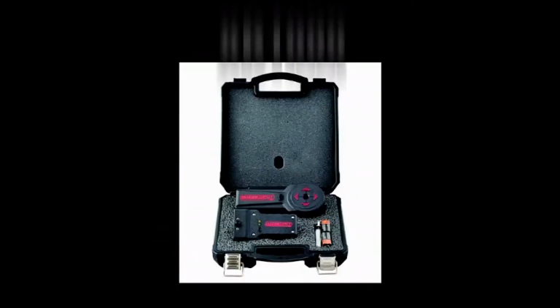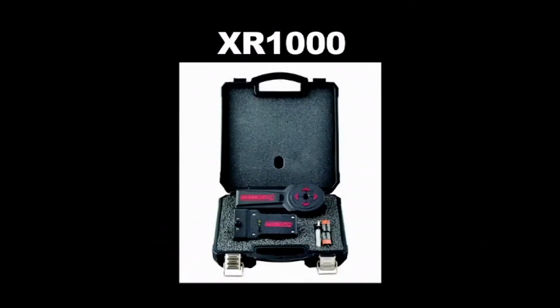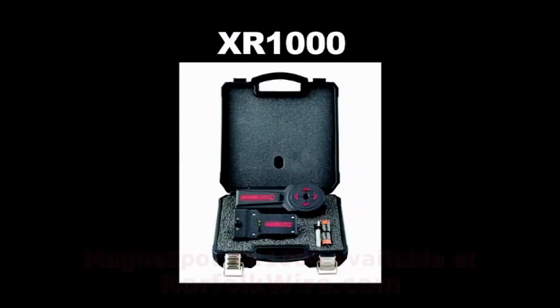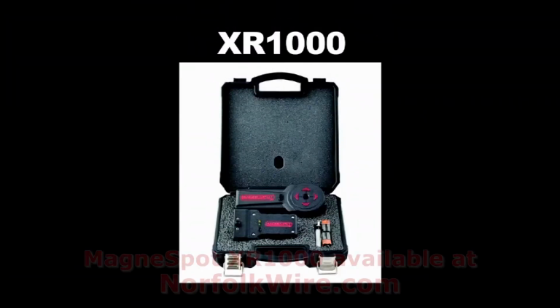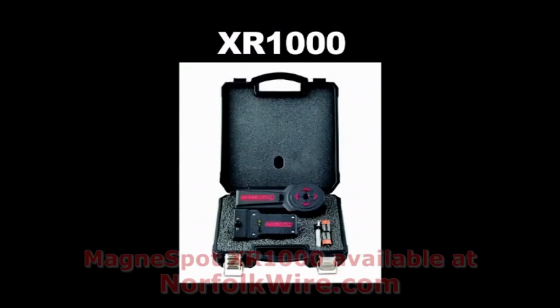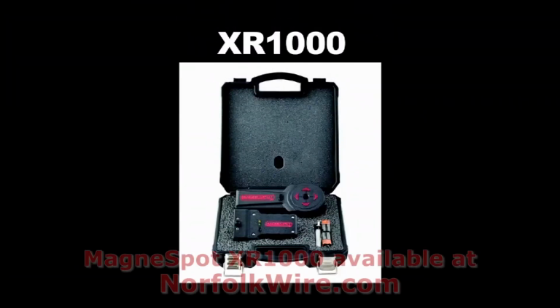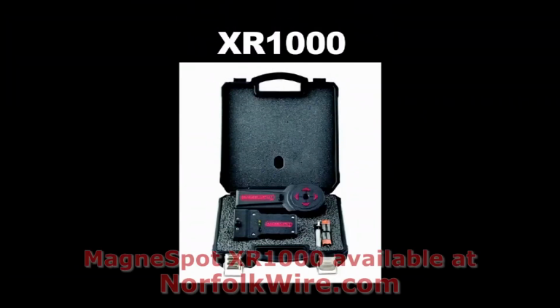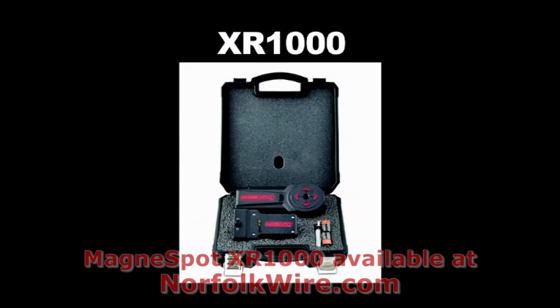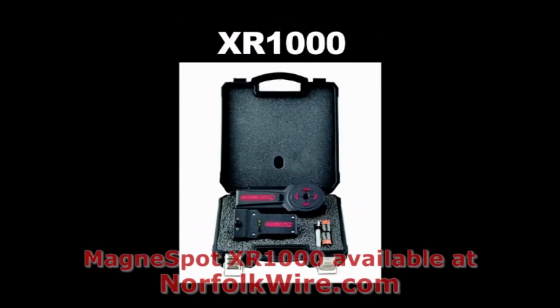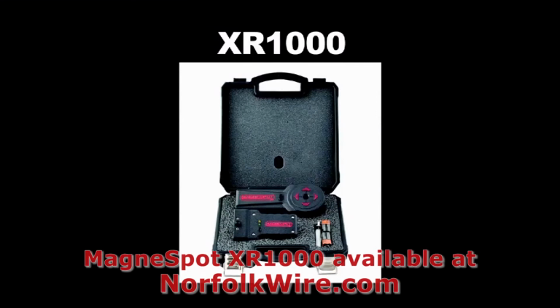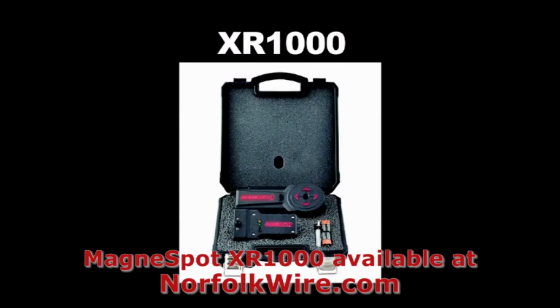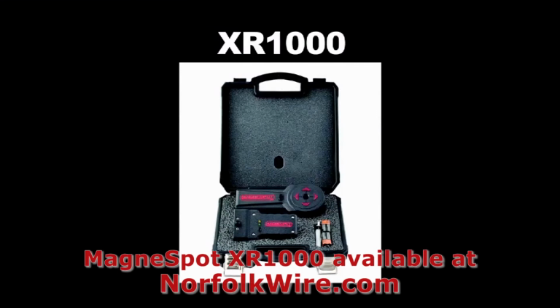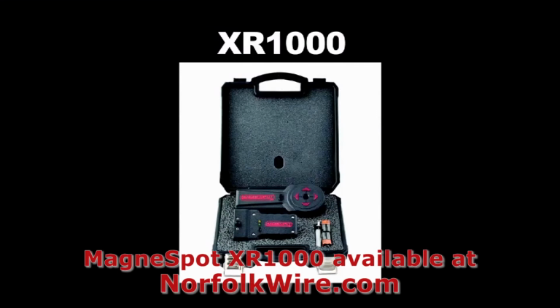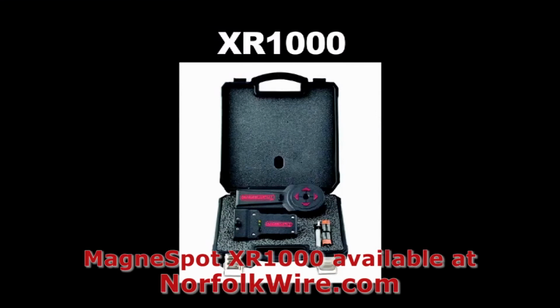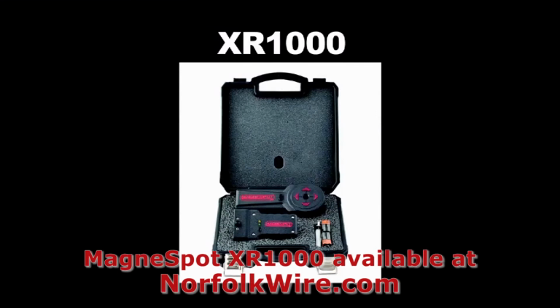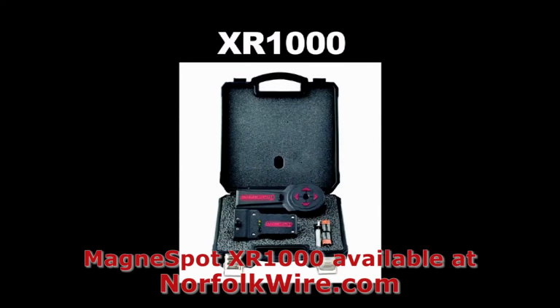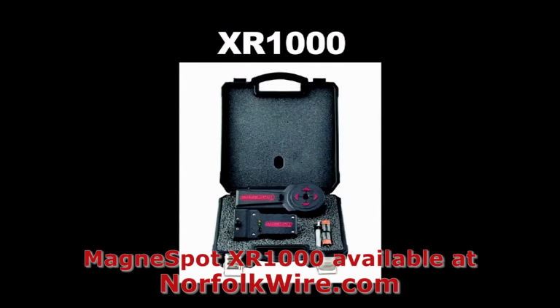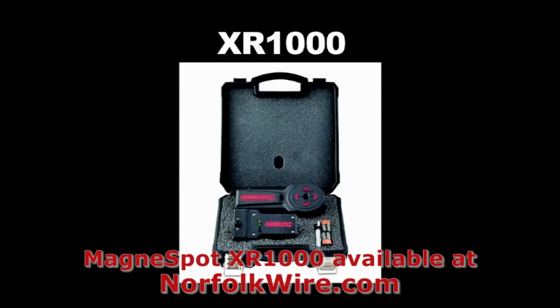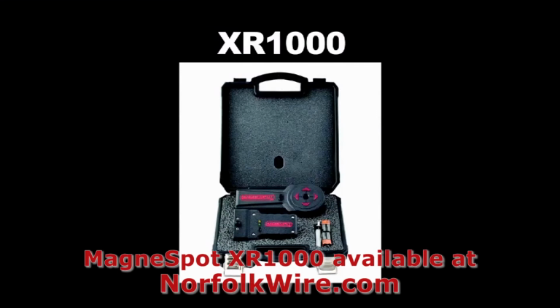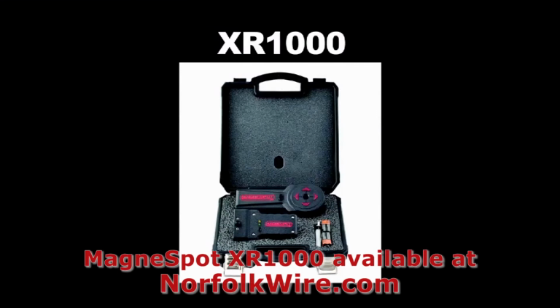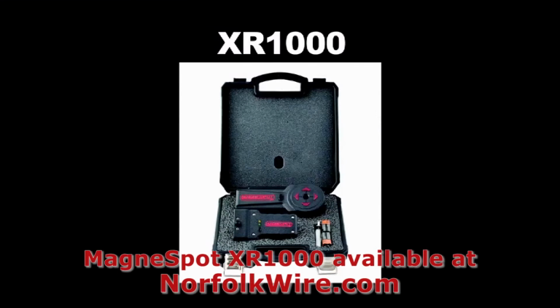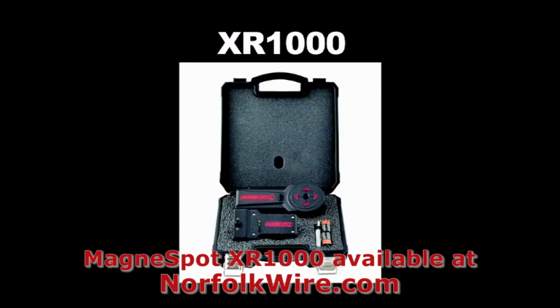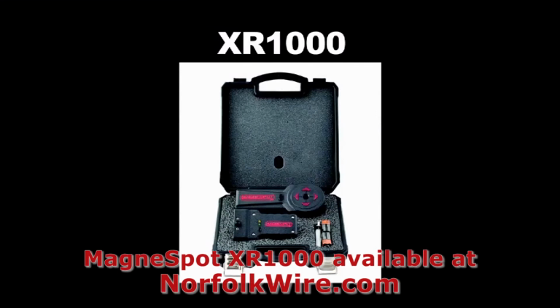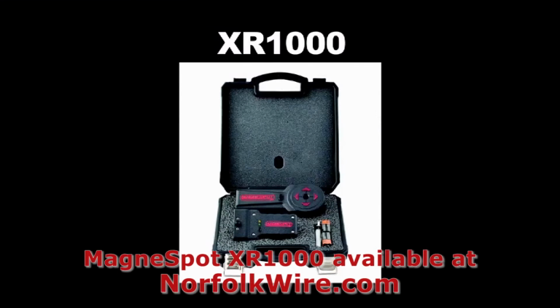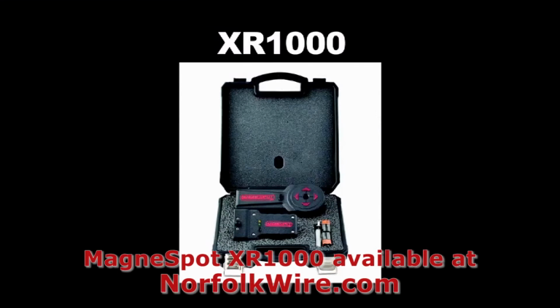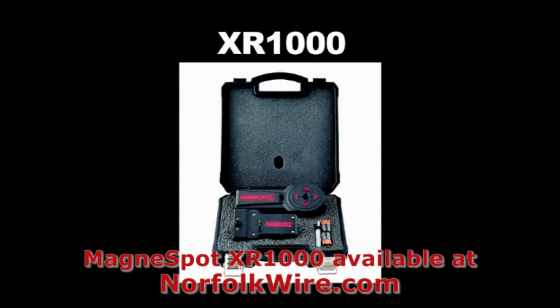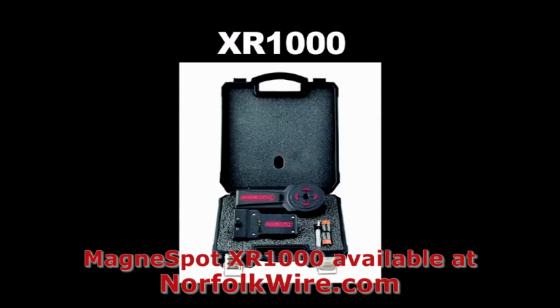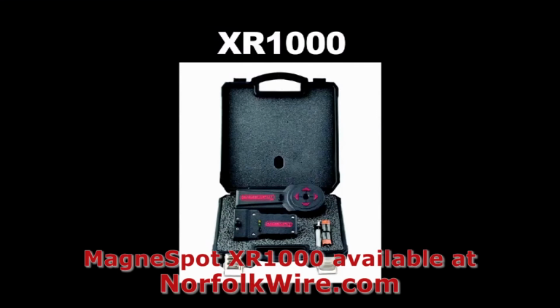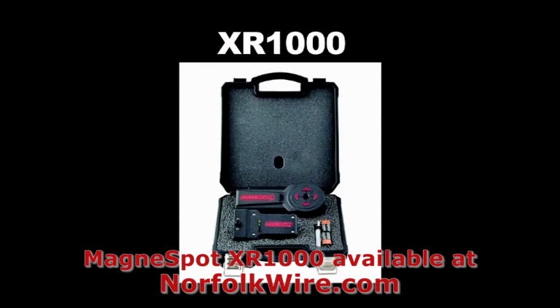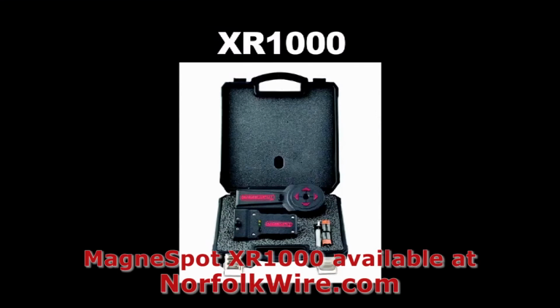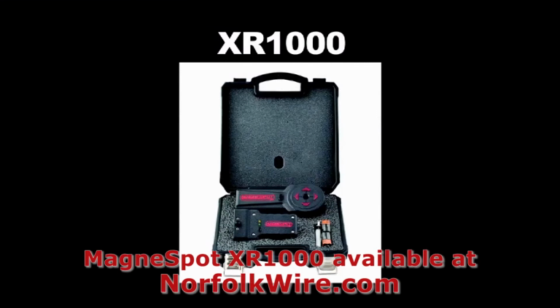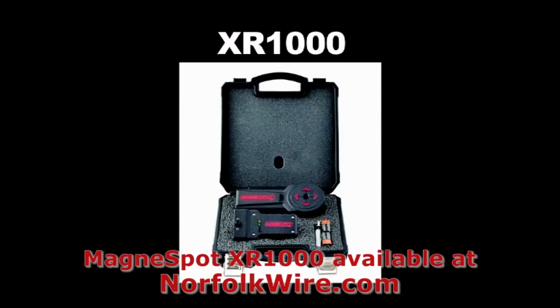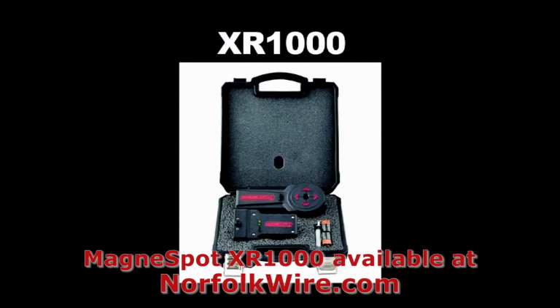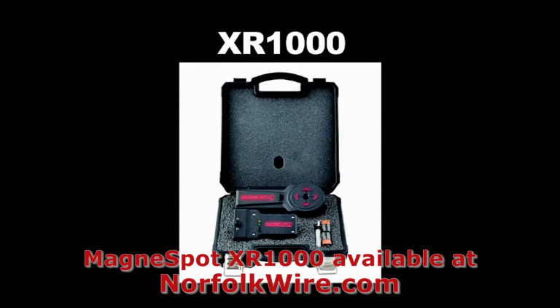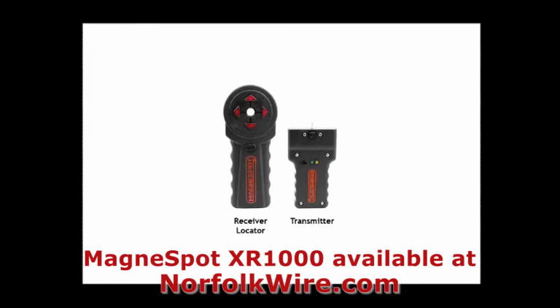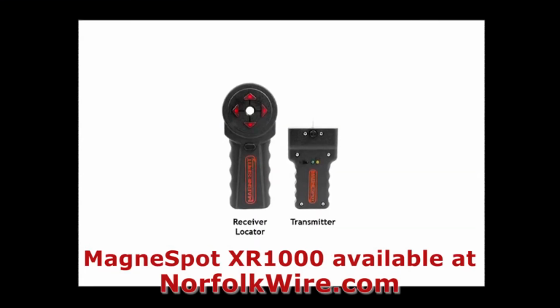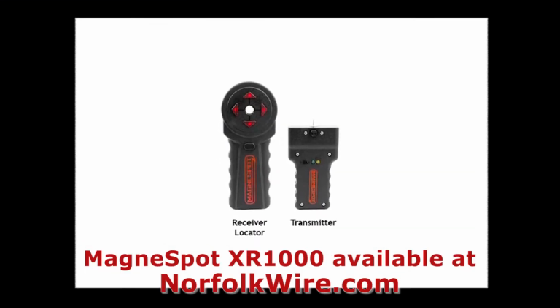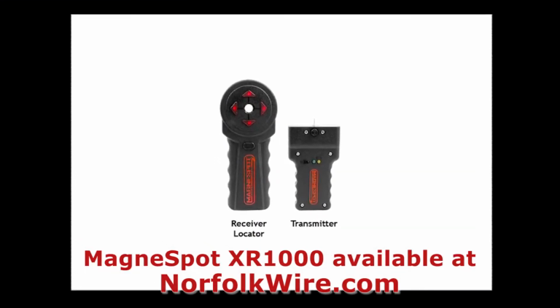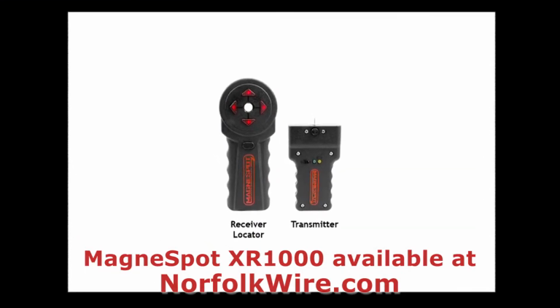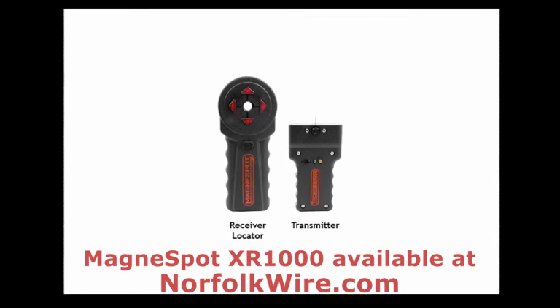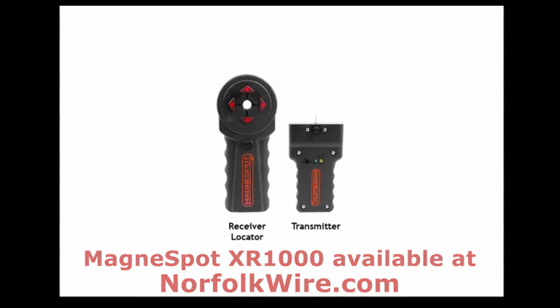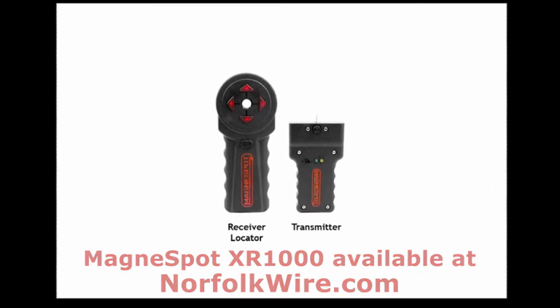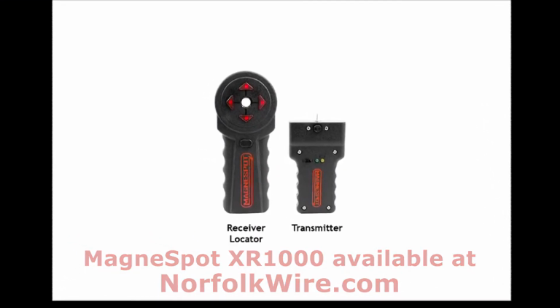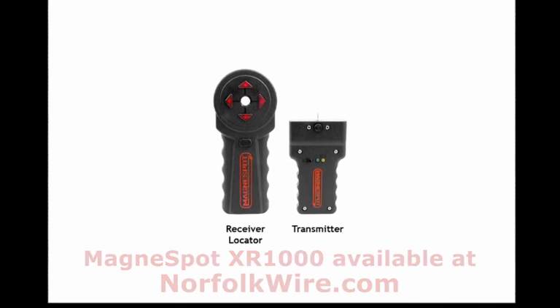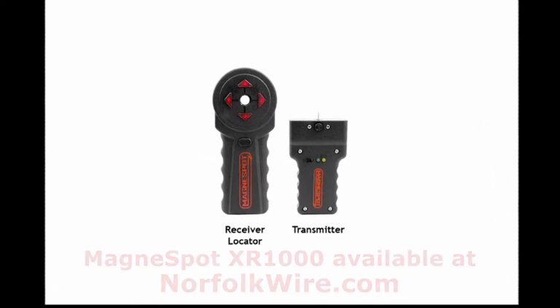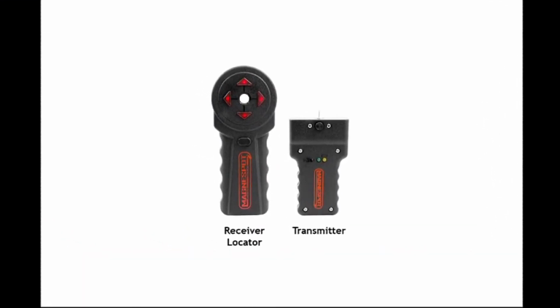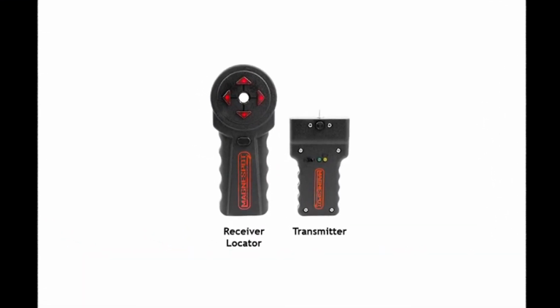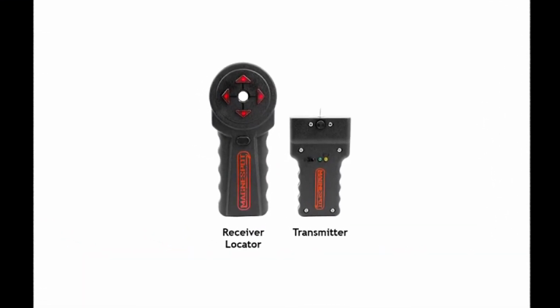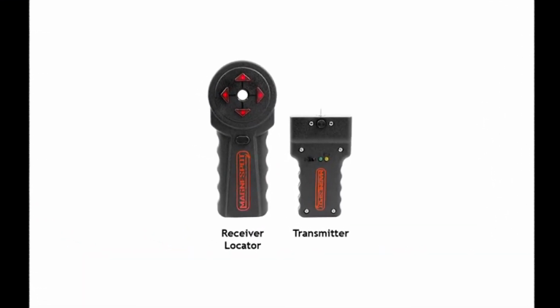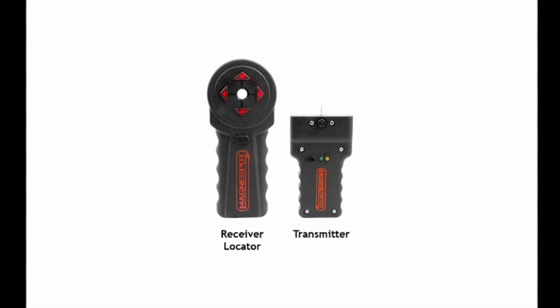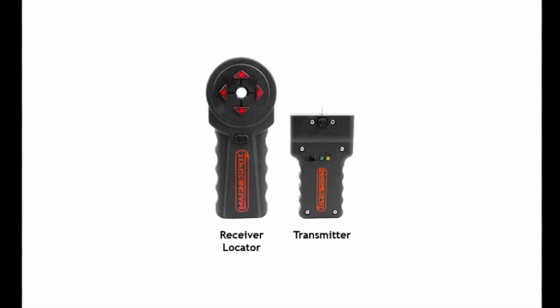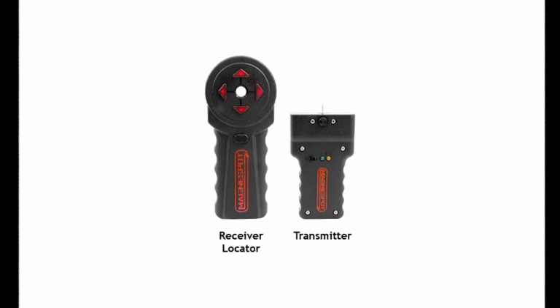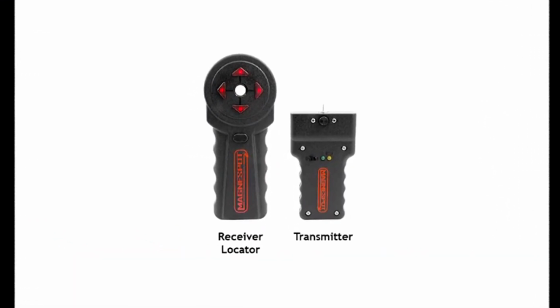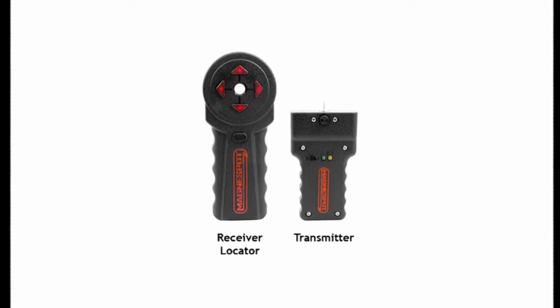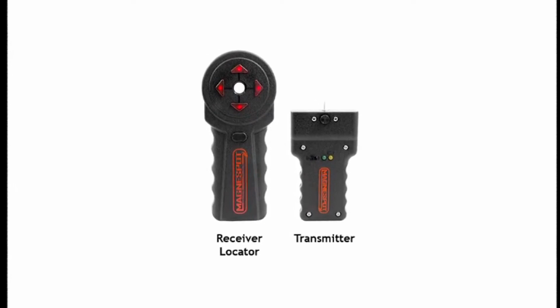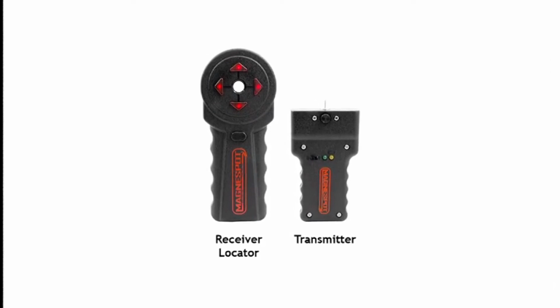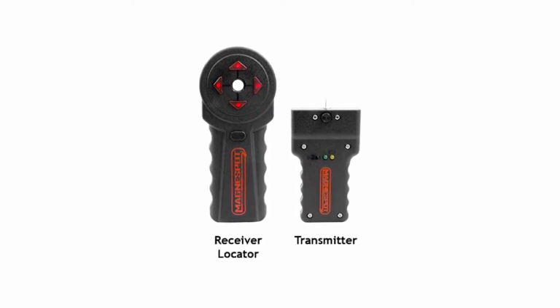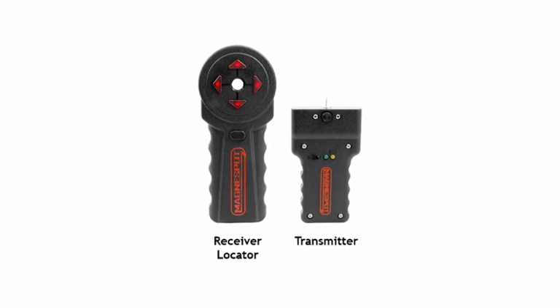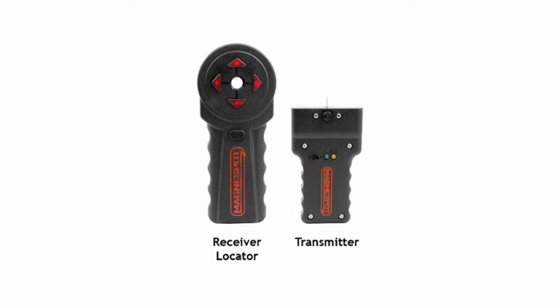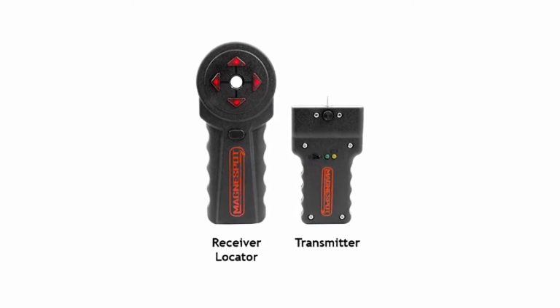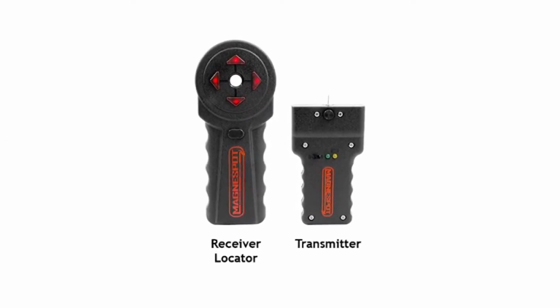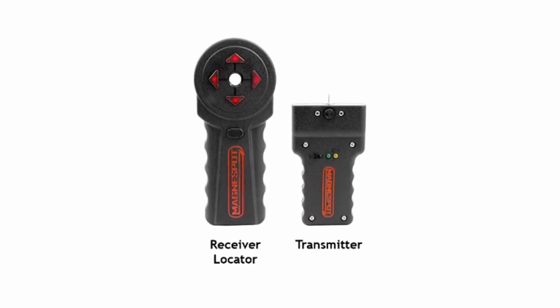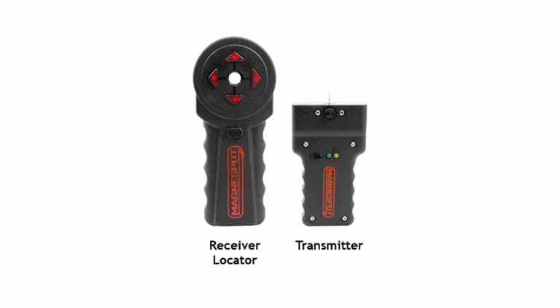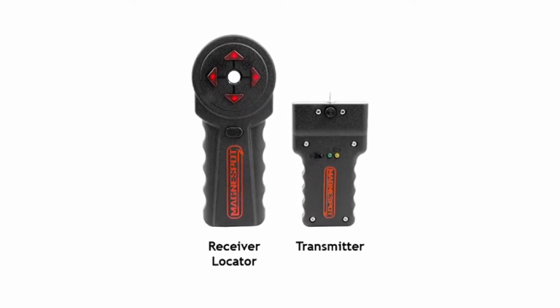The MagnaSpot XR1000 kit consists of two main parts: the receiver locator and the transmitter unit.